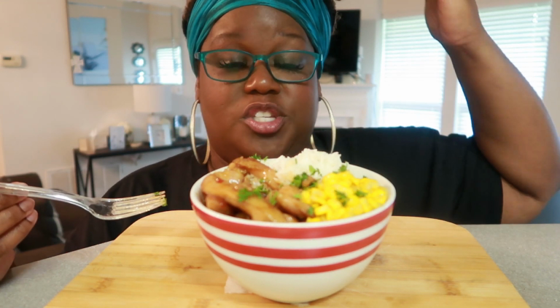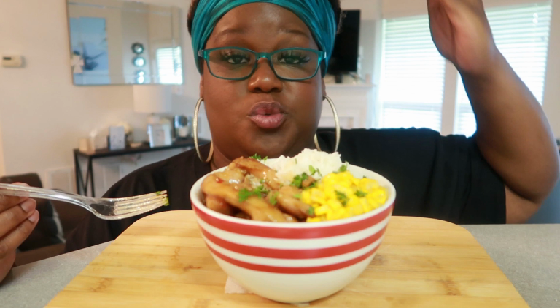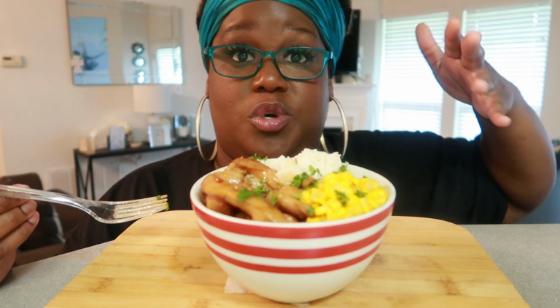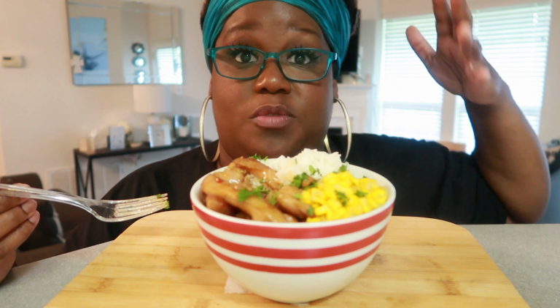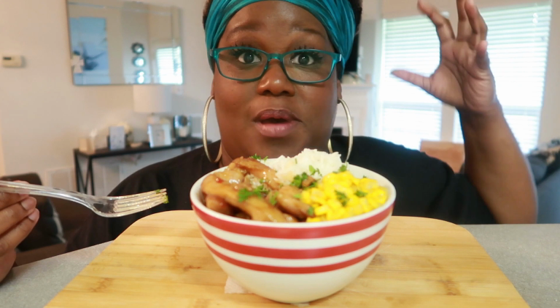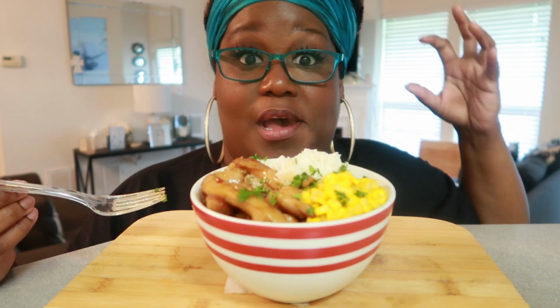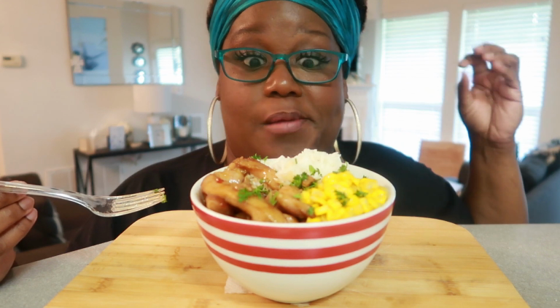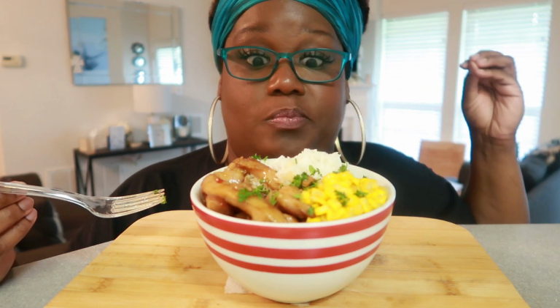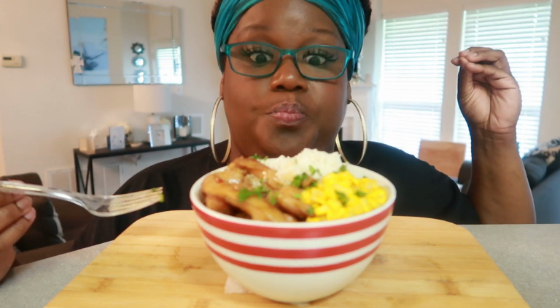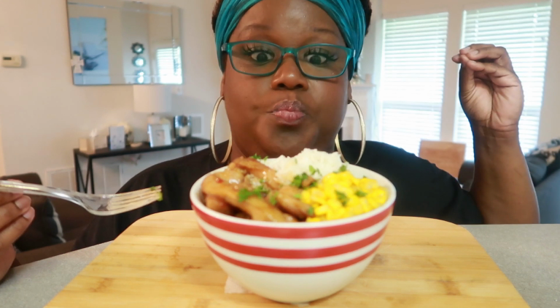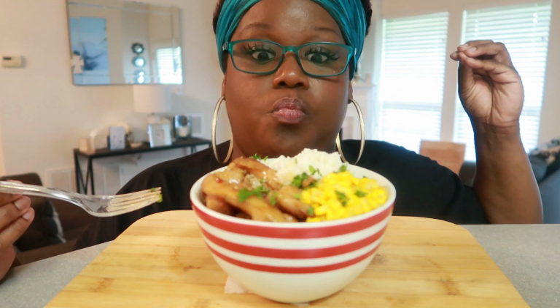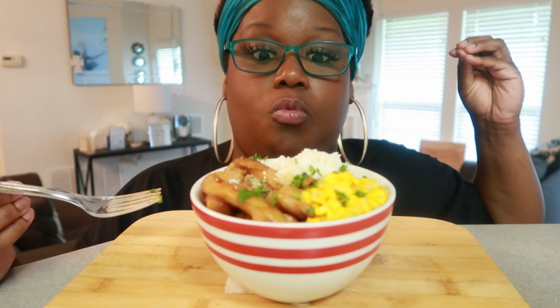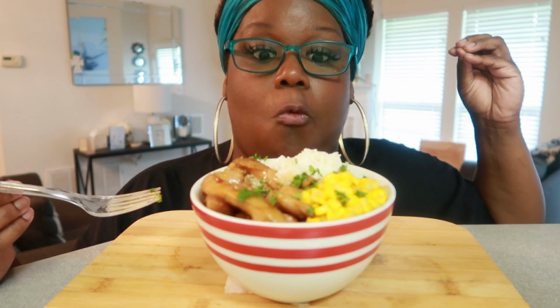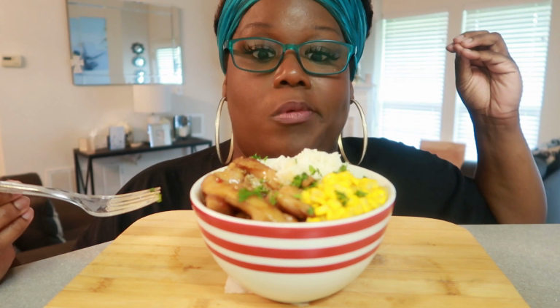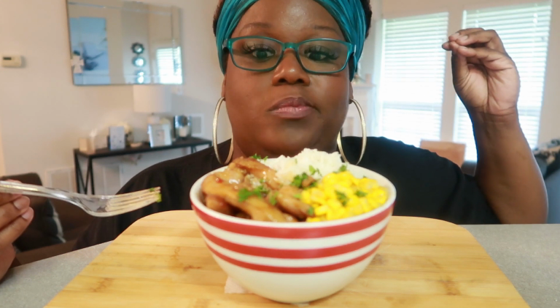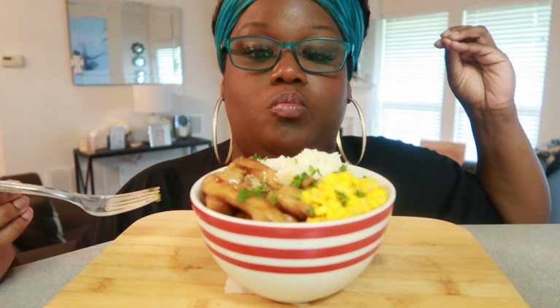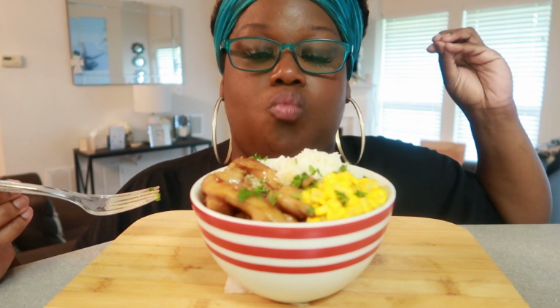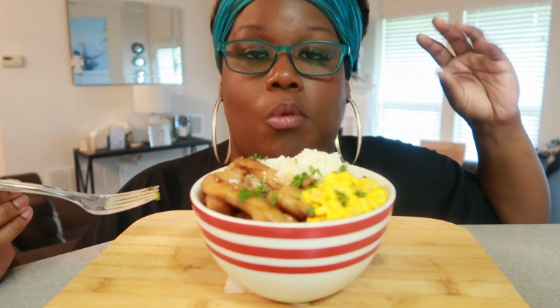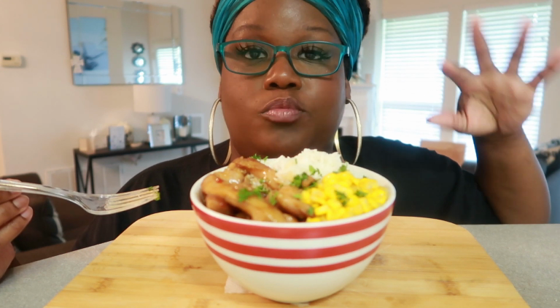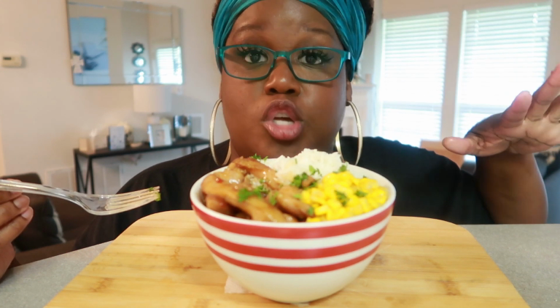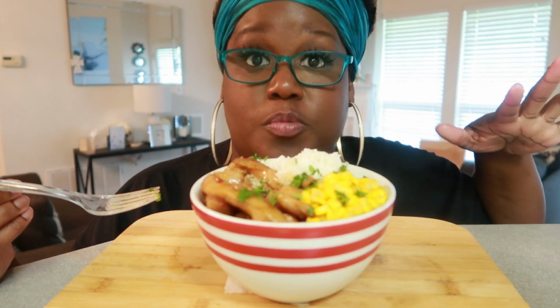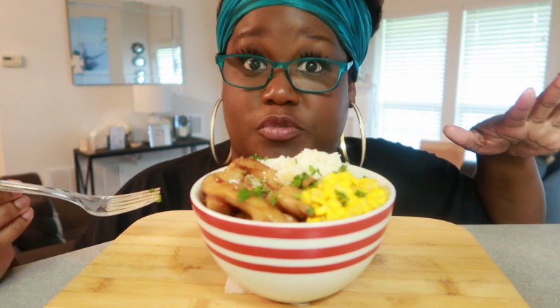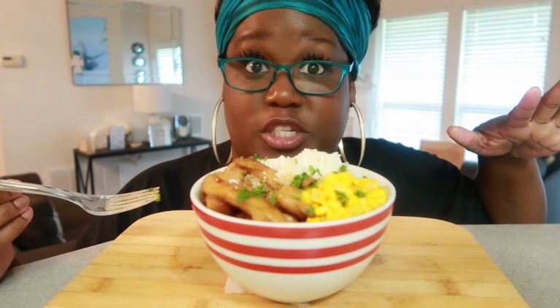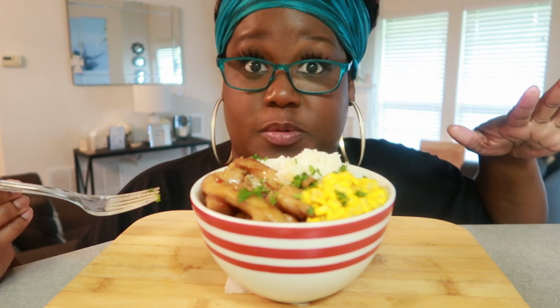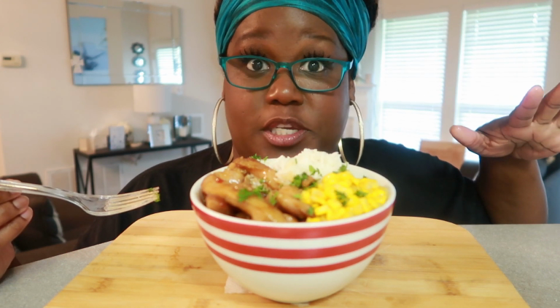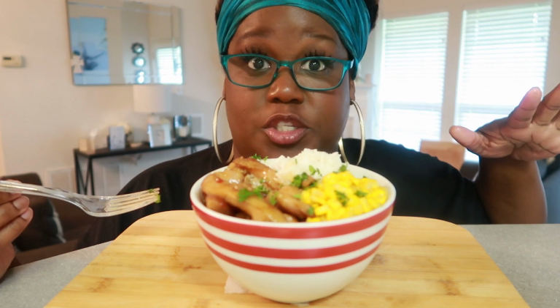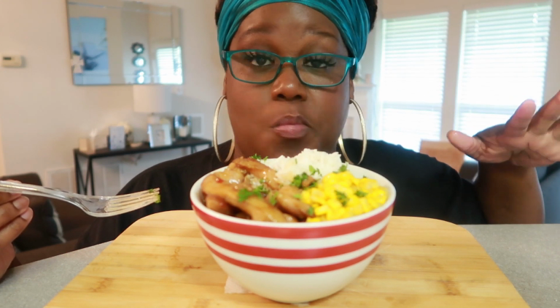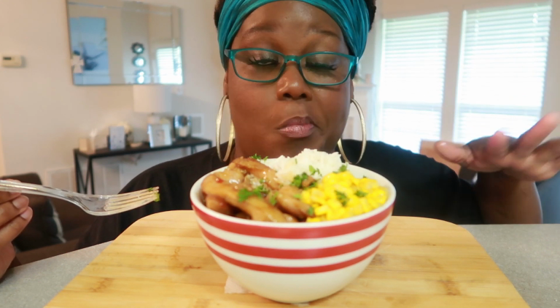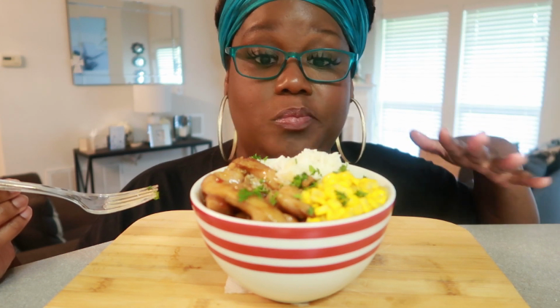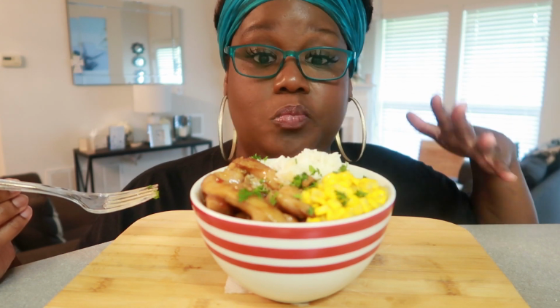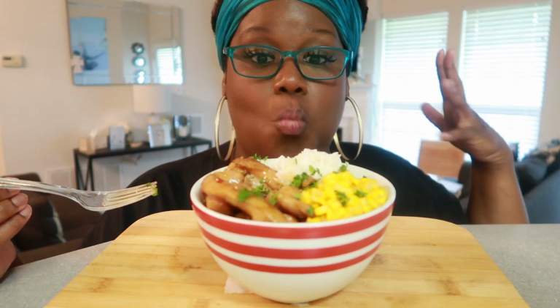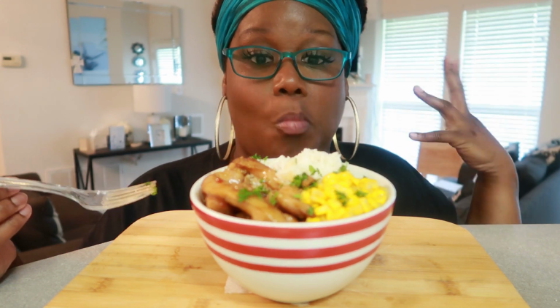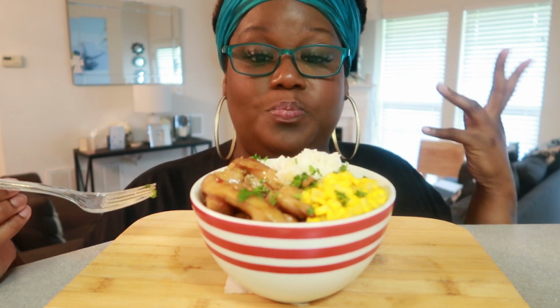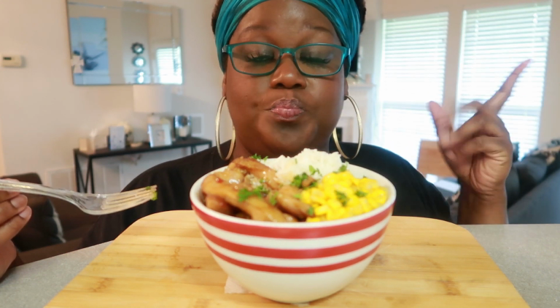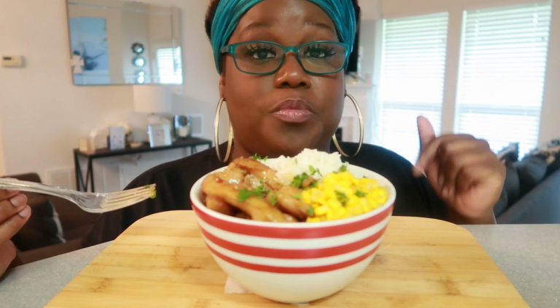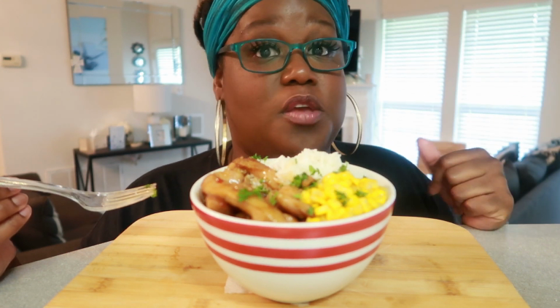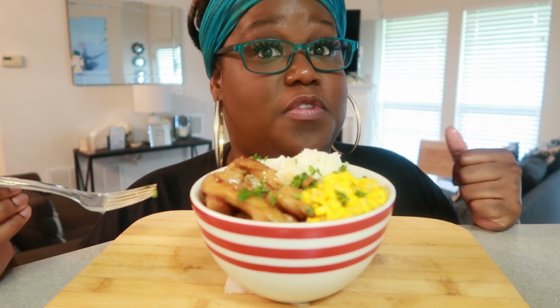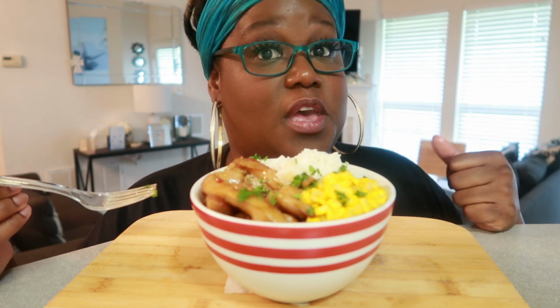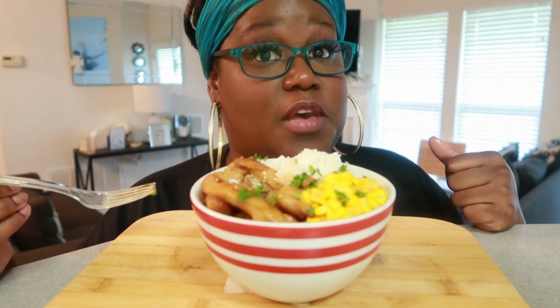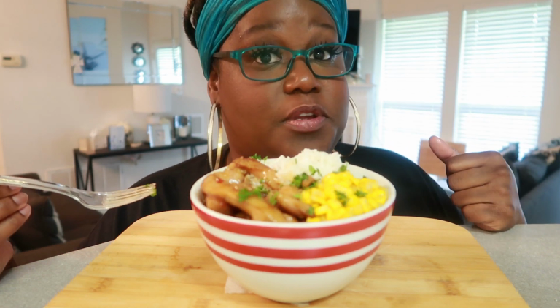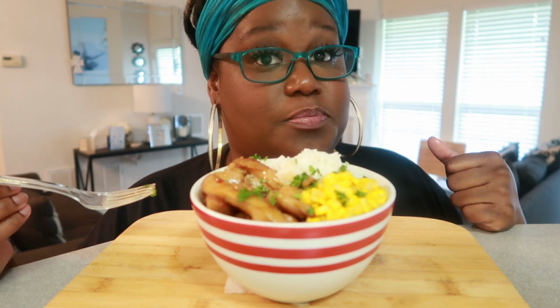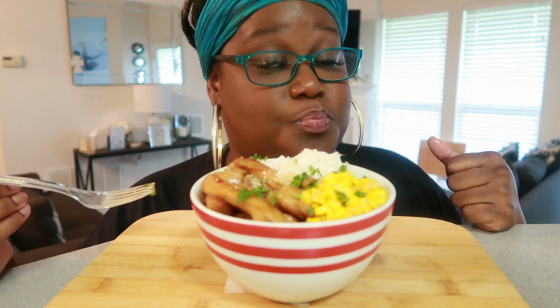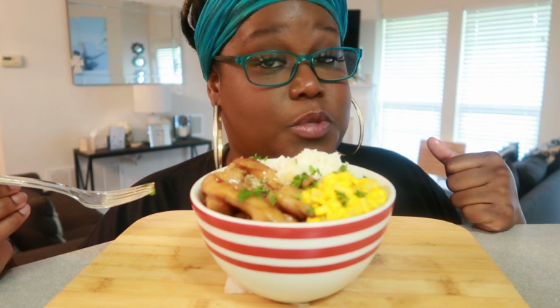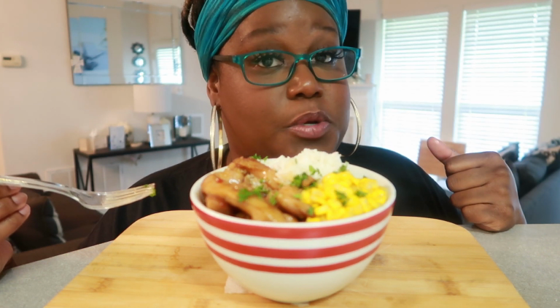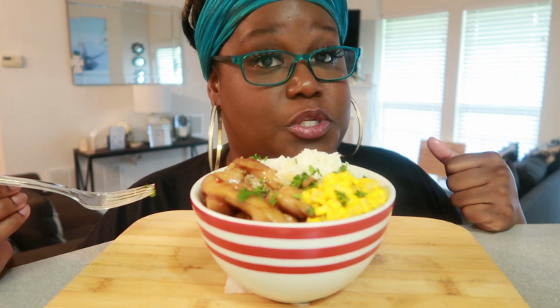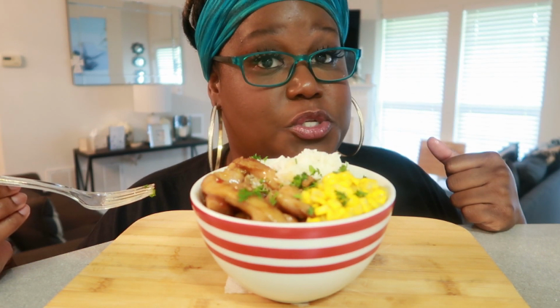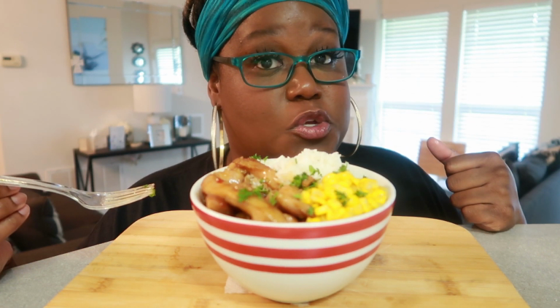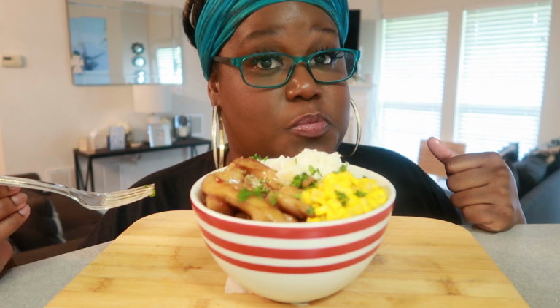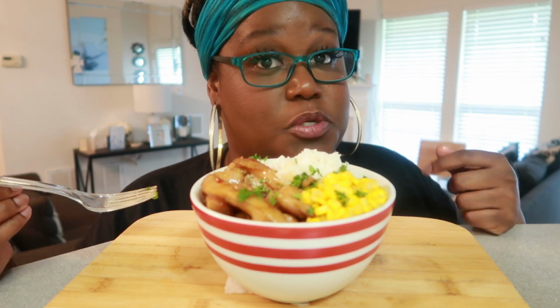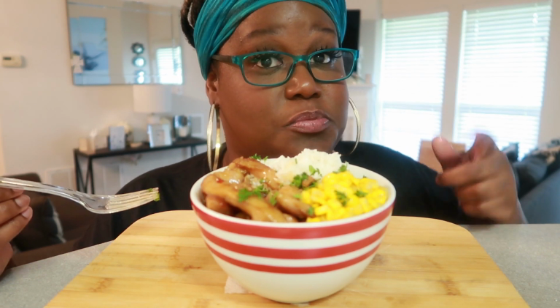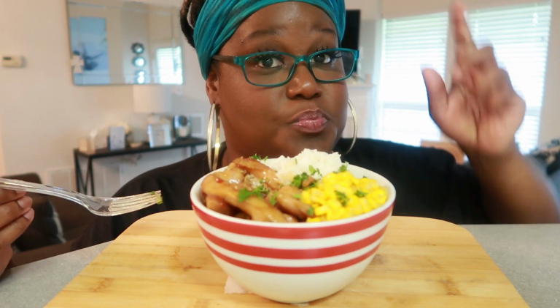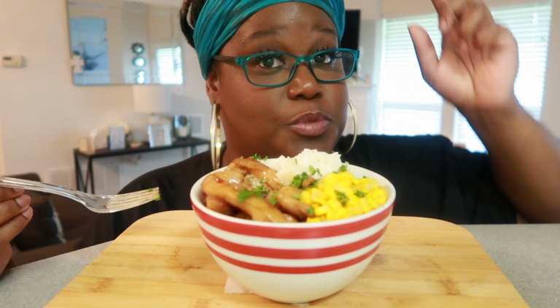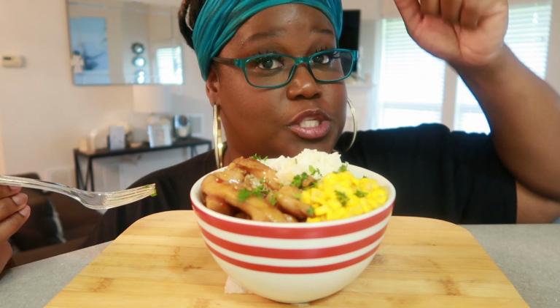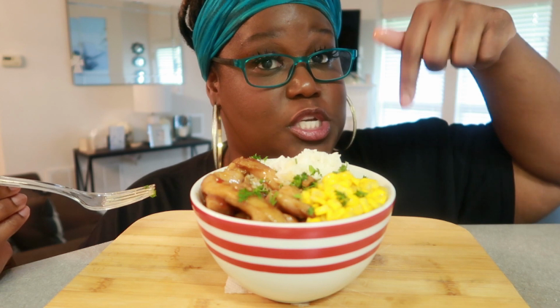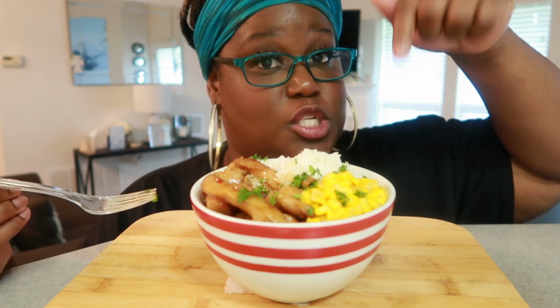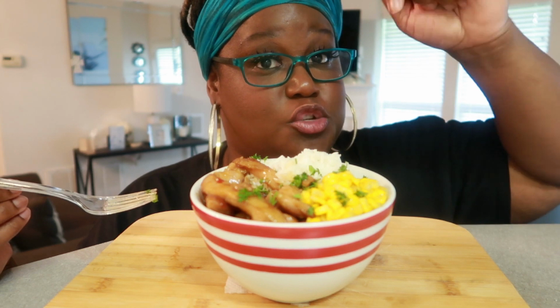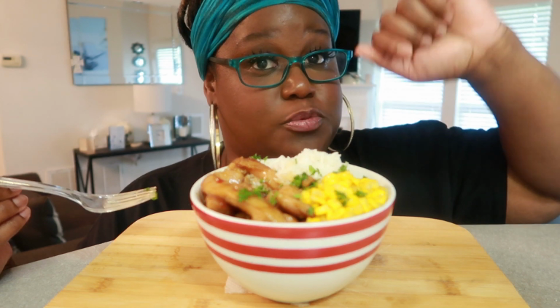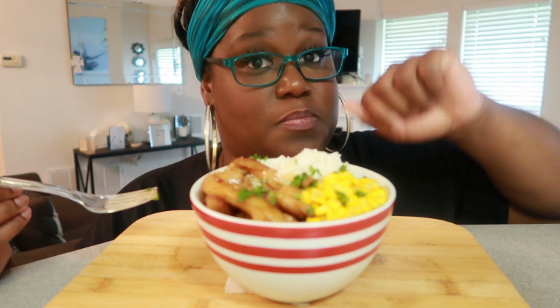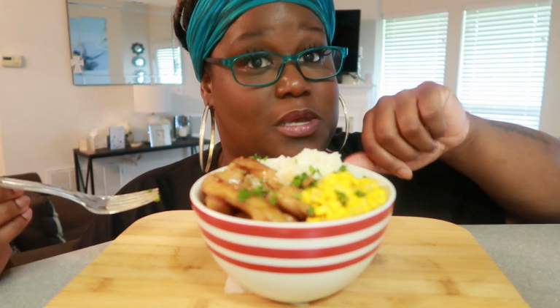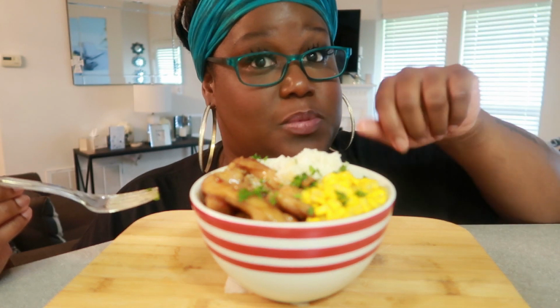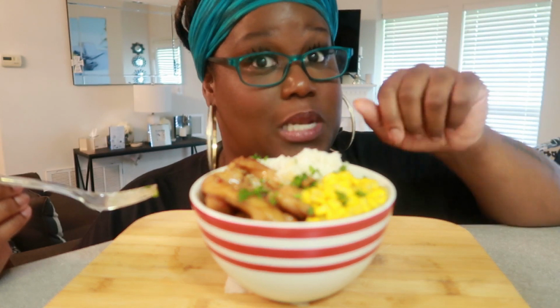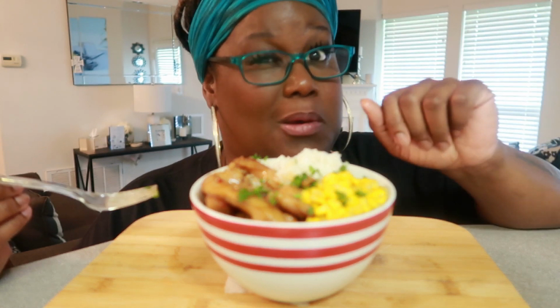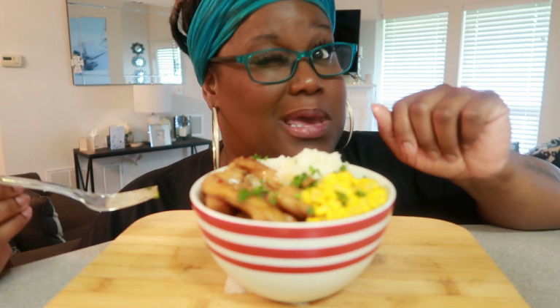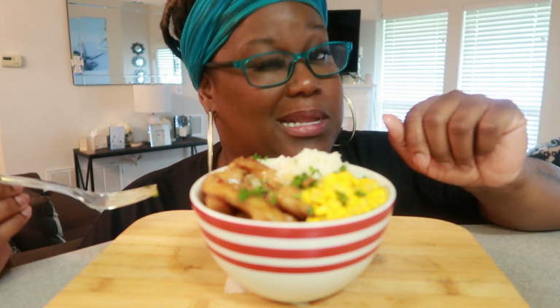As you know, this is one of my cookbook recipes. If you haven't purchased the cookbook, check the description box below.